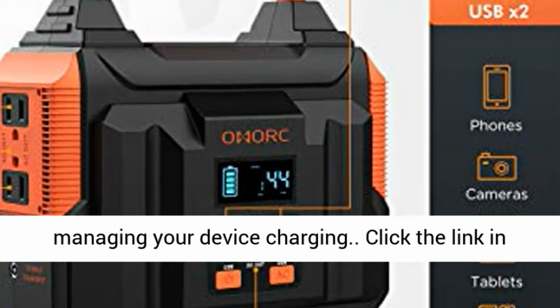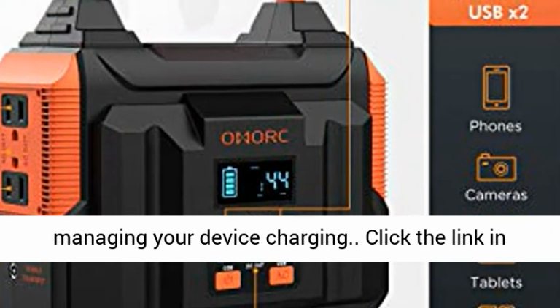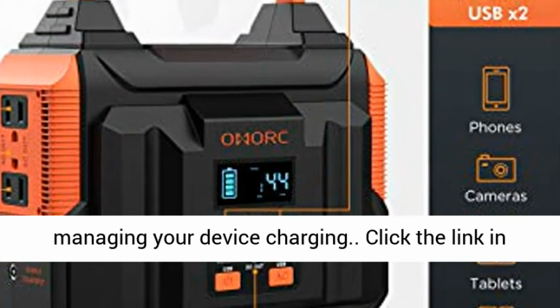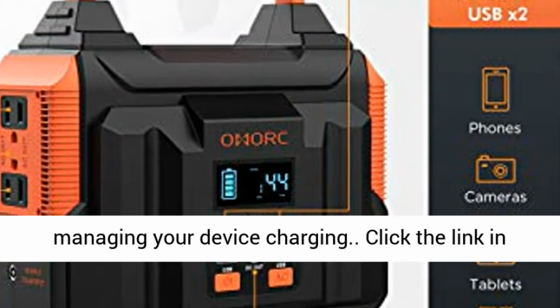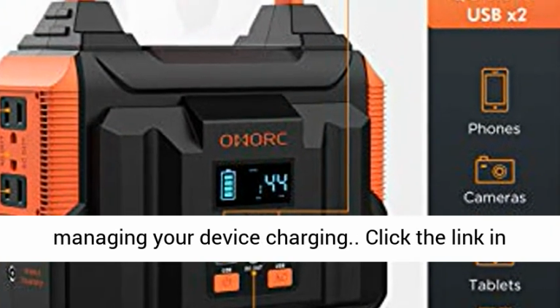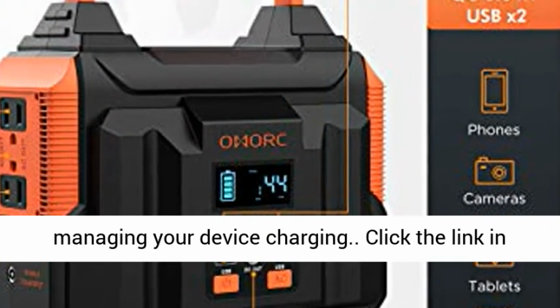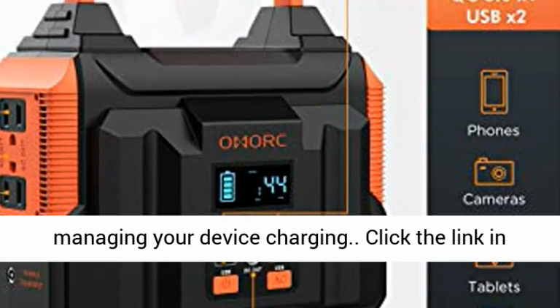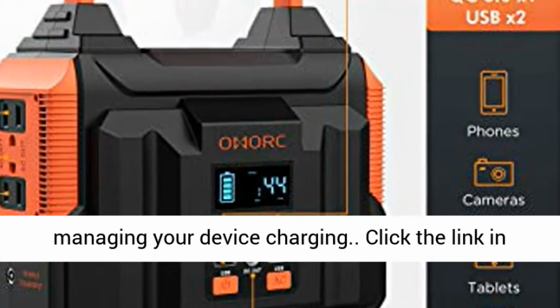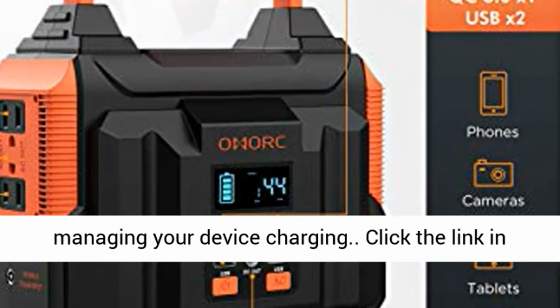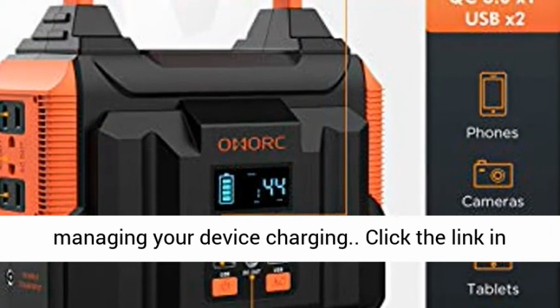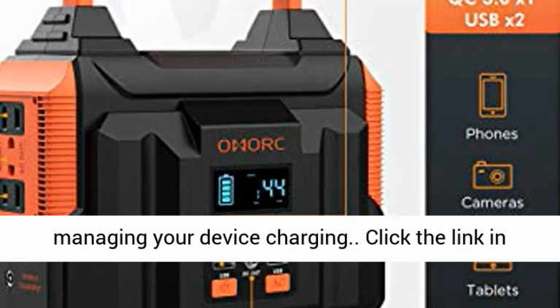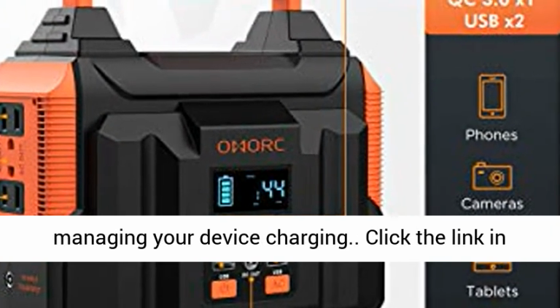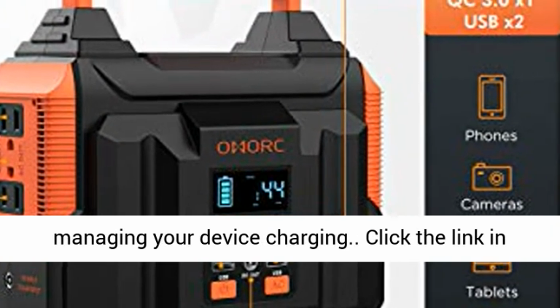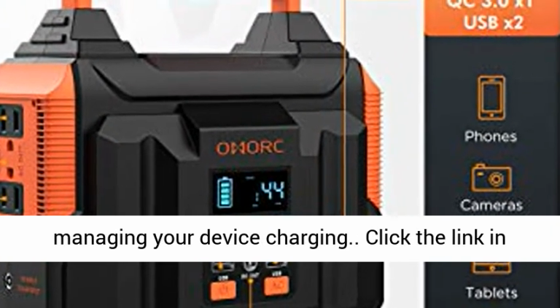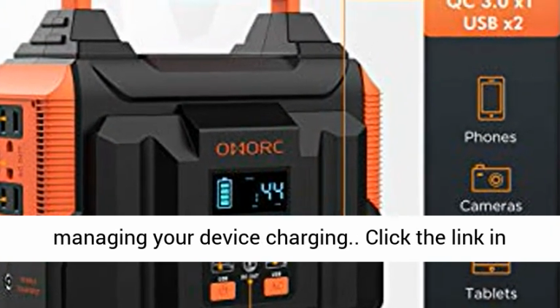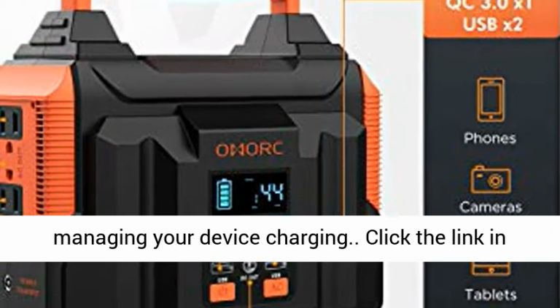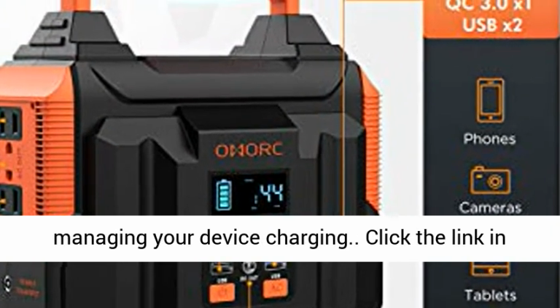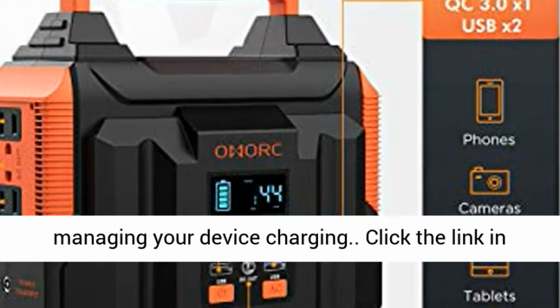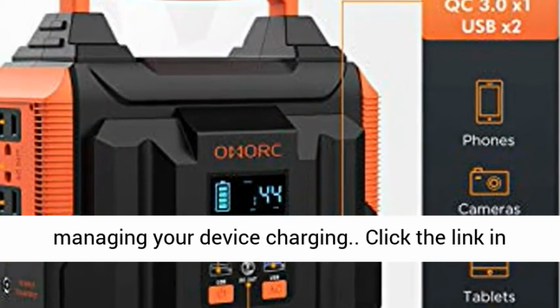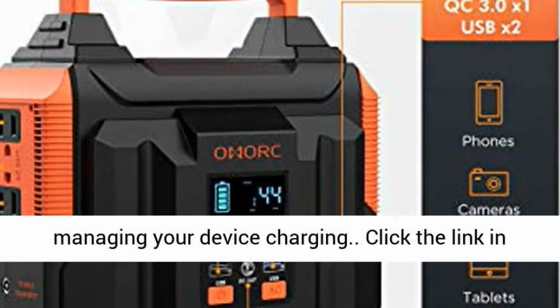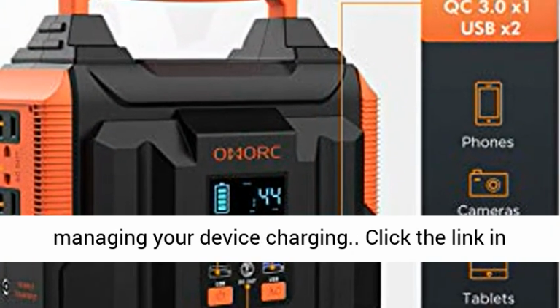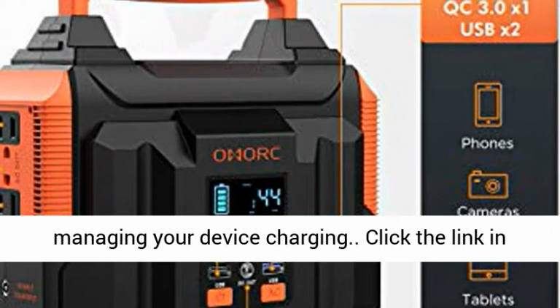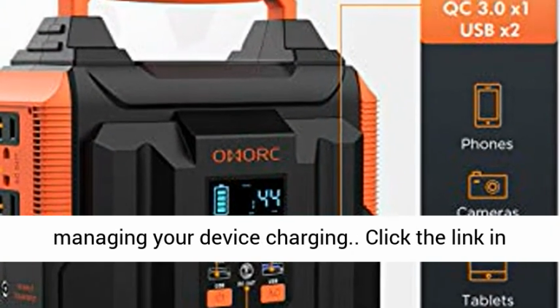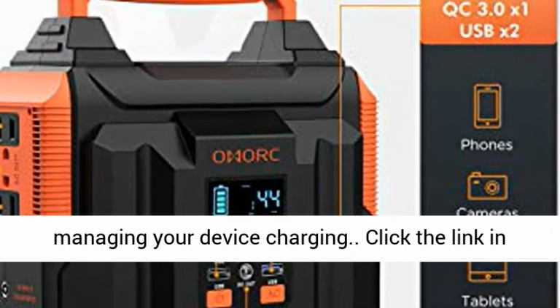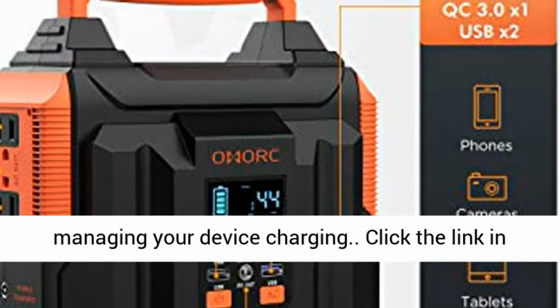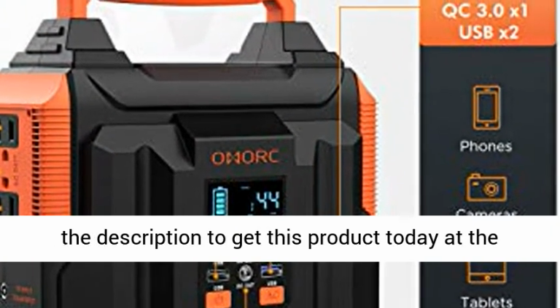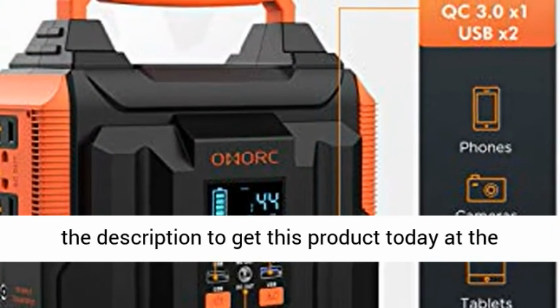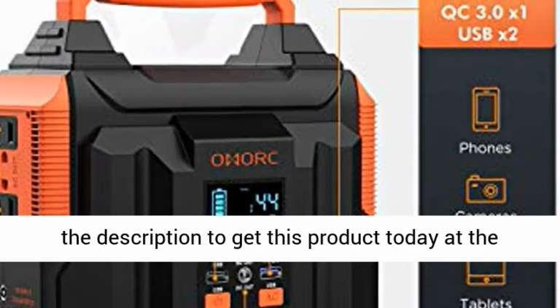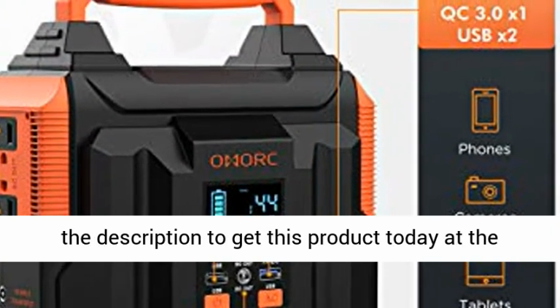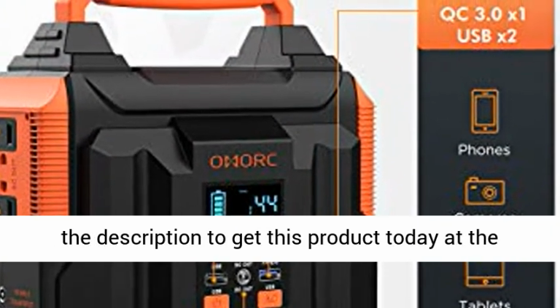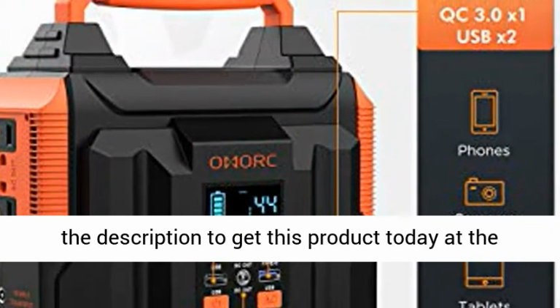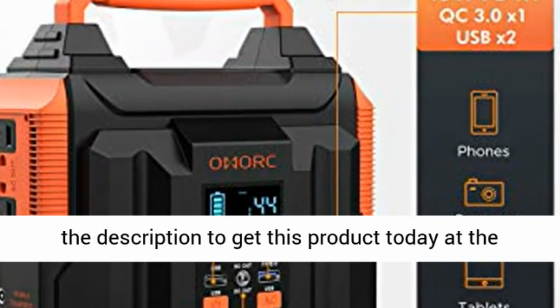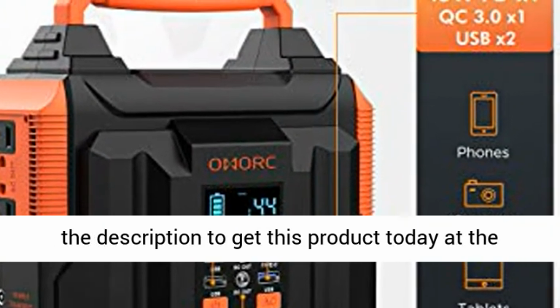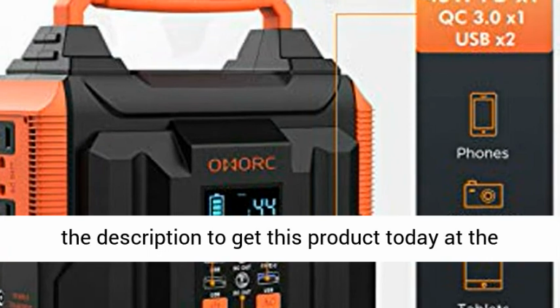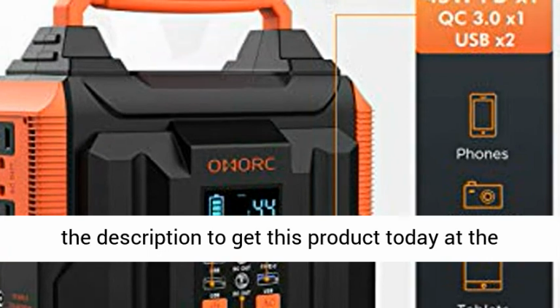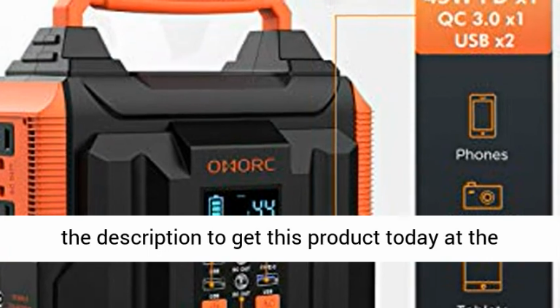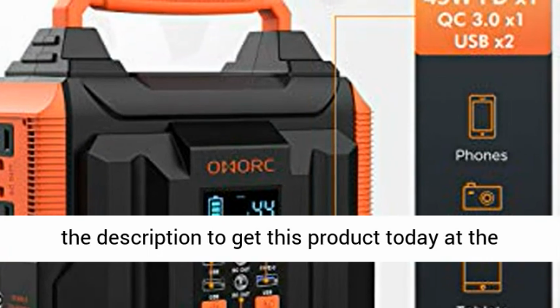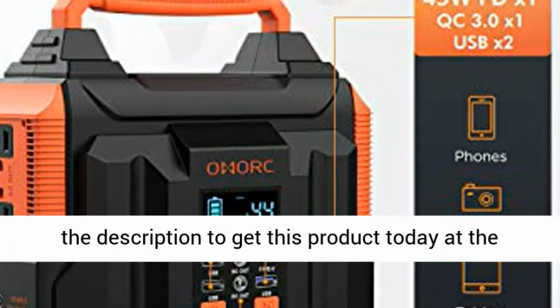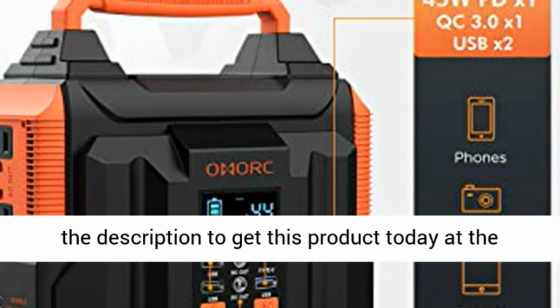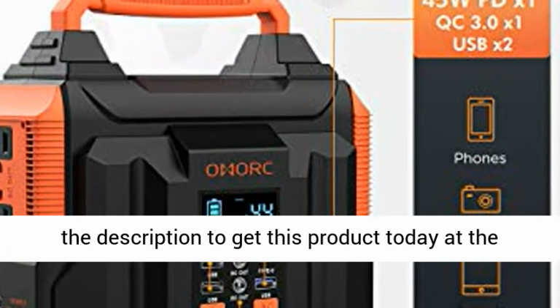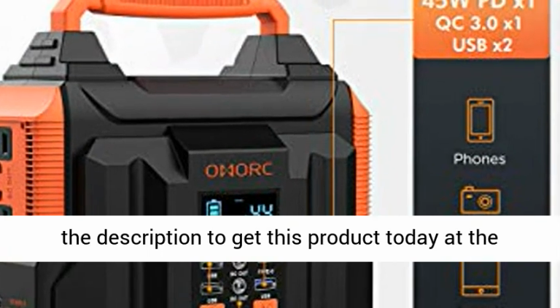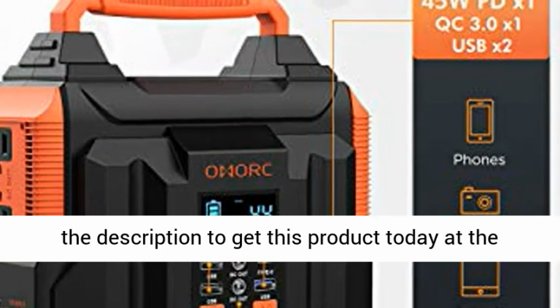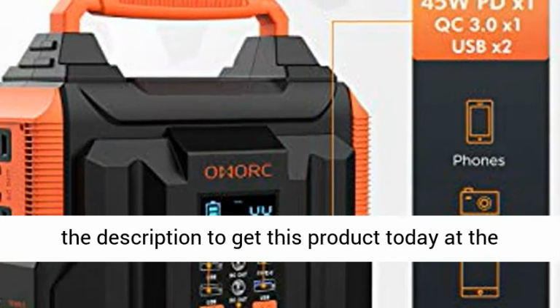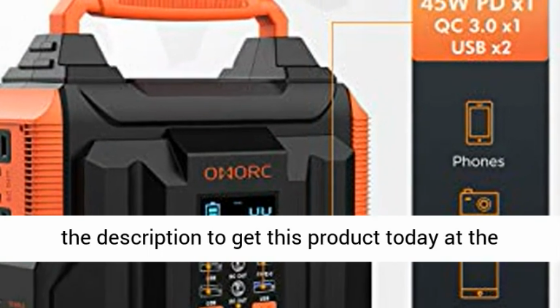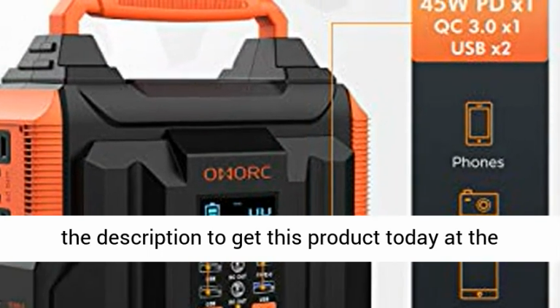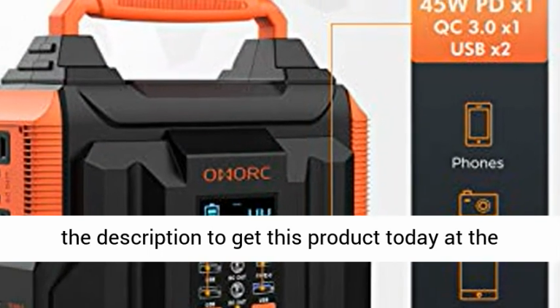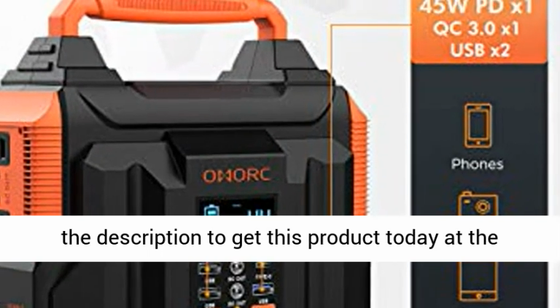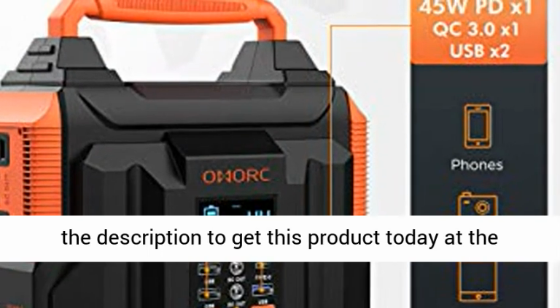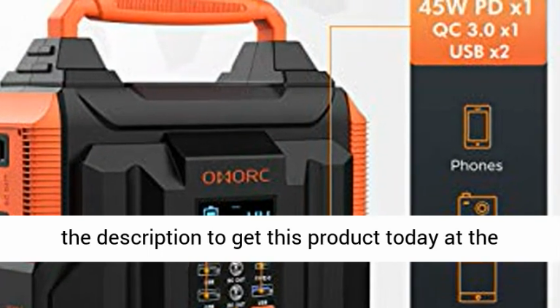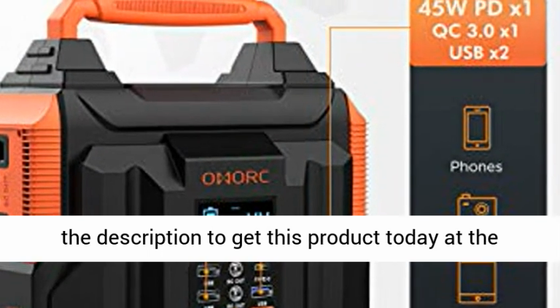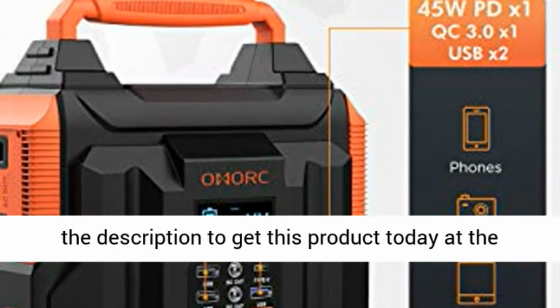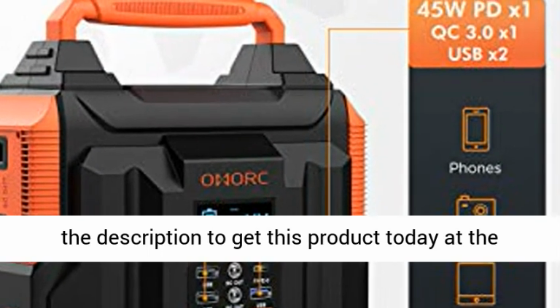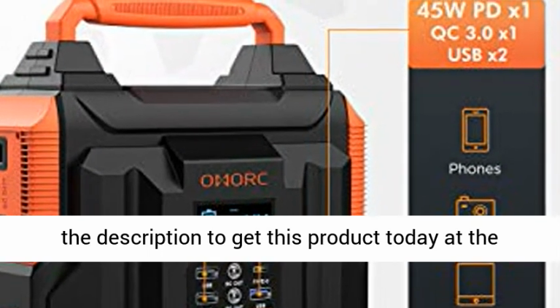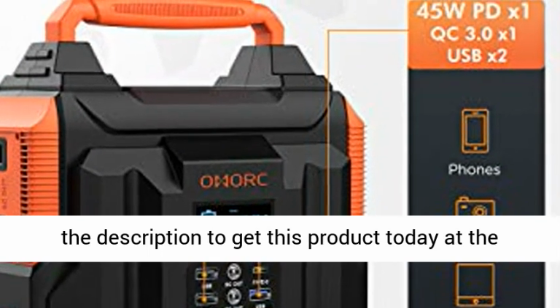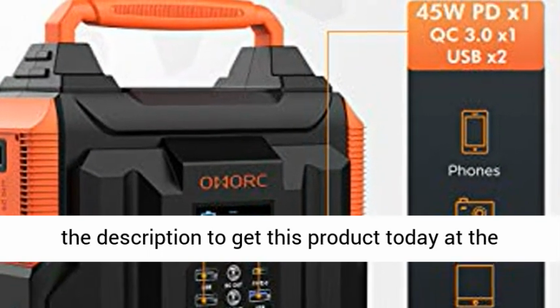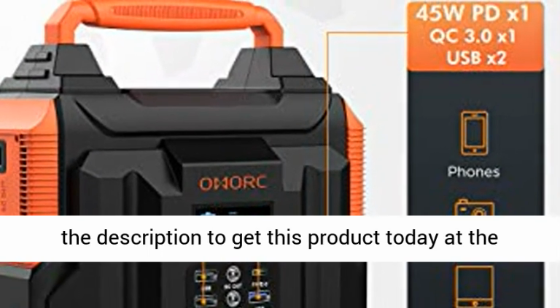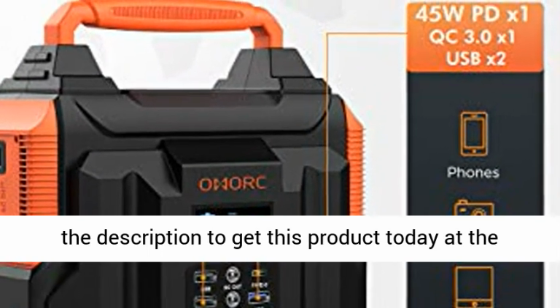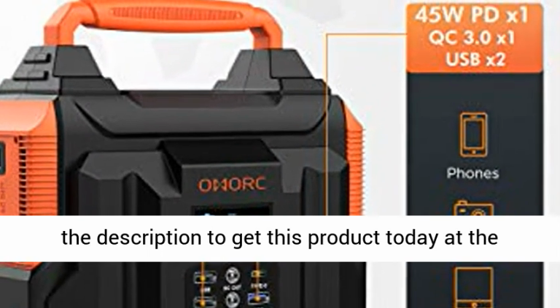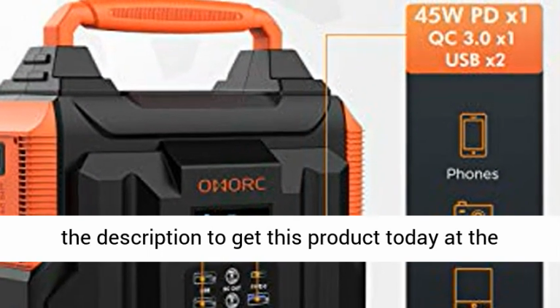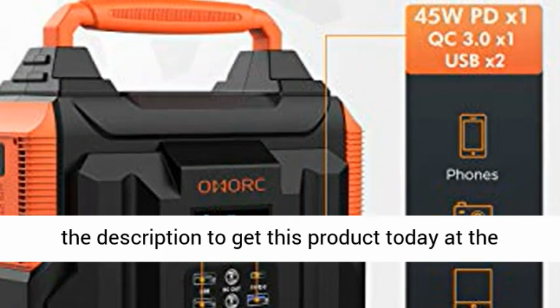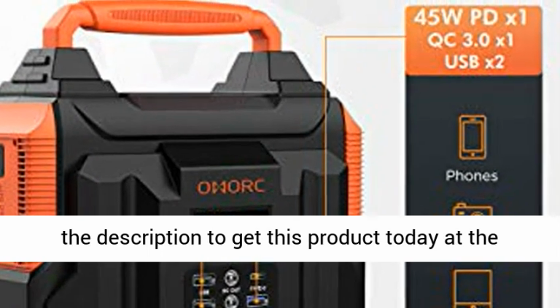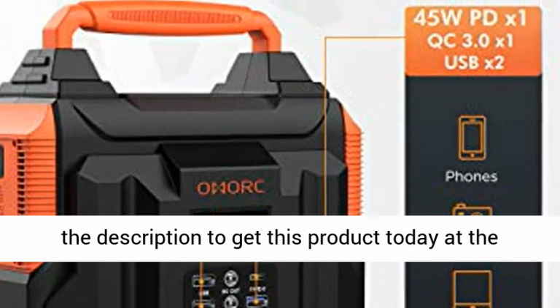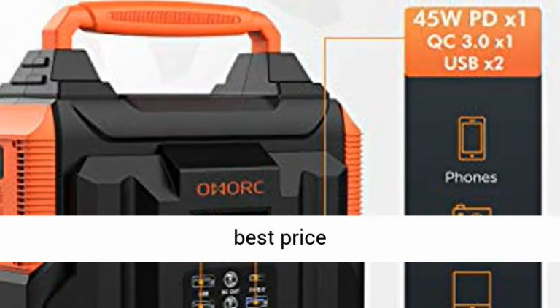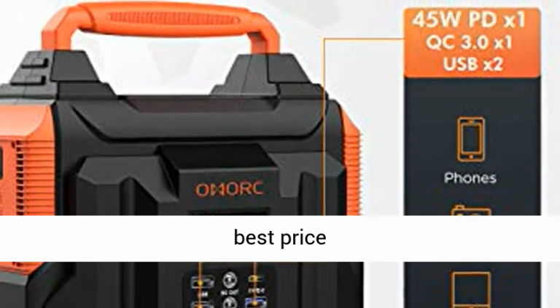Ultra helpful for more reasonably managing your device charging. Click the link in the description to get this product today at the best price.